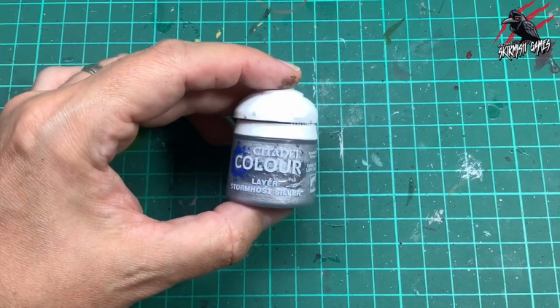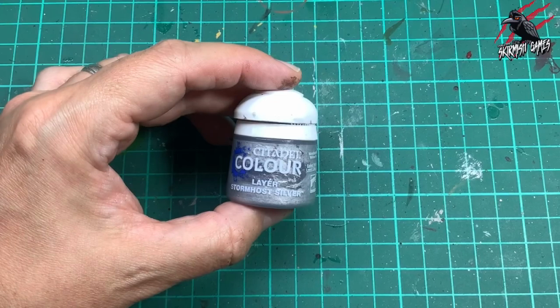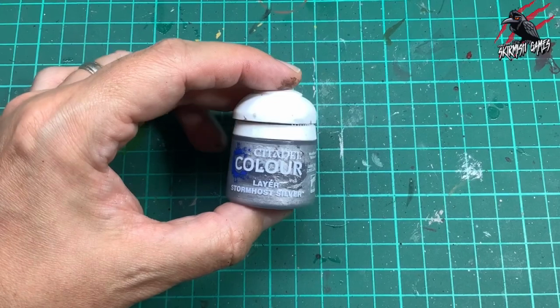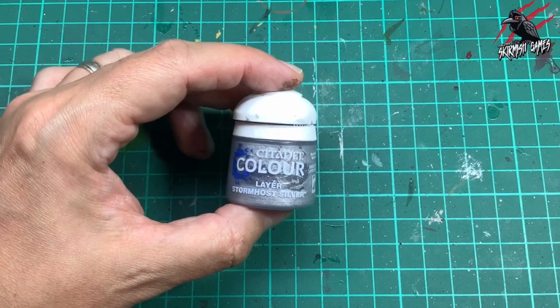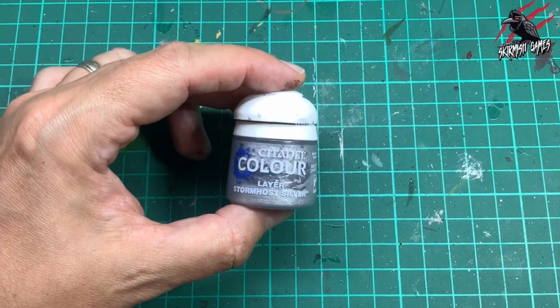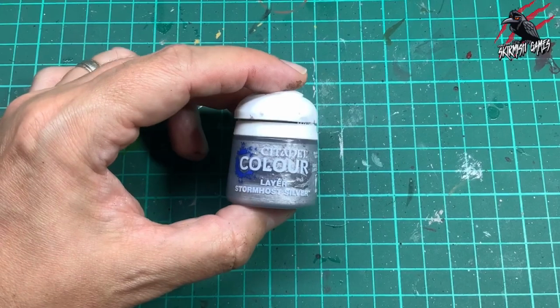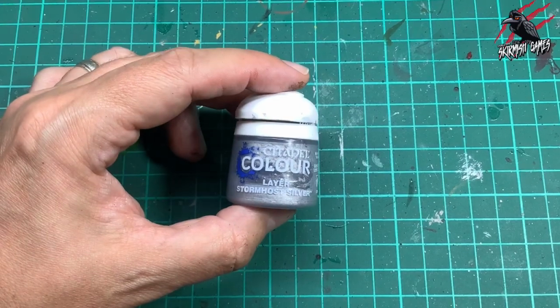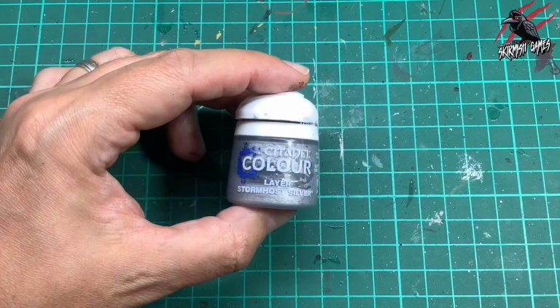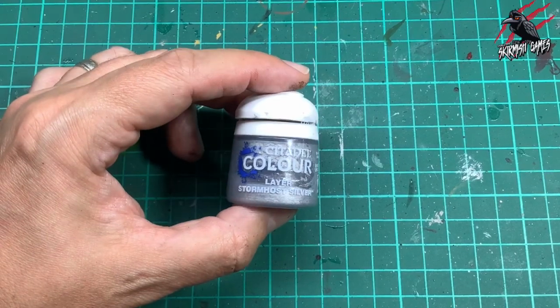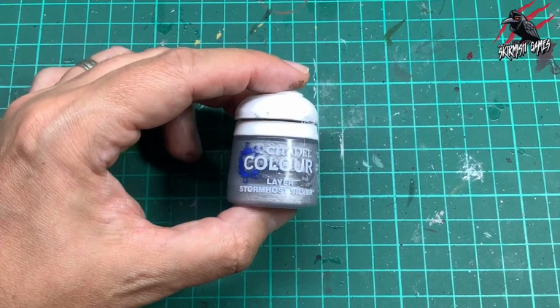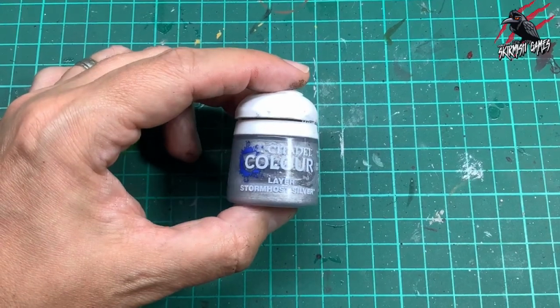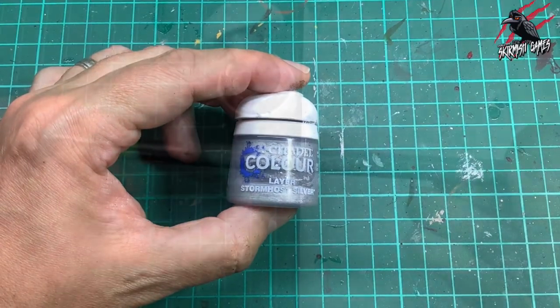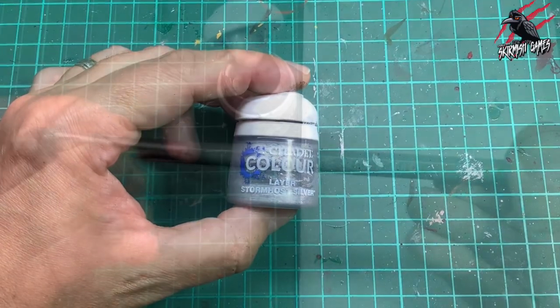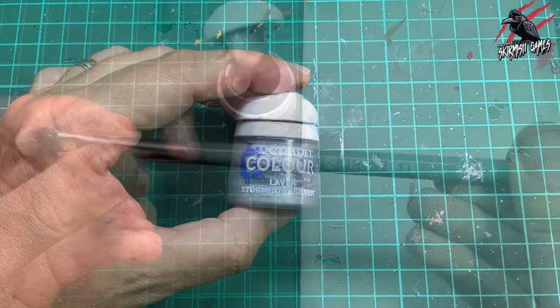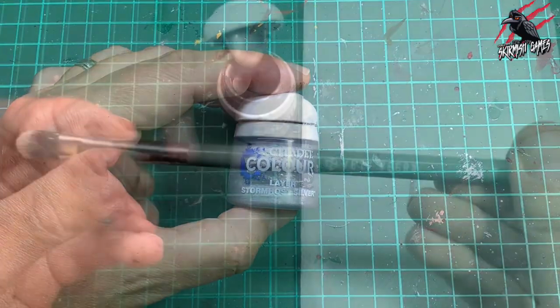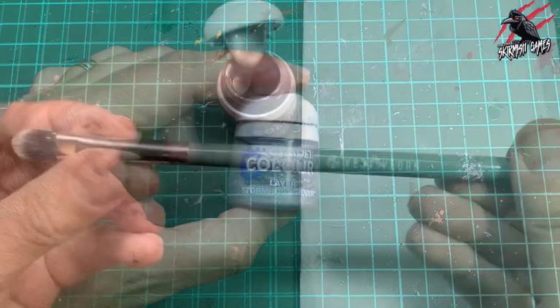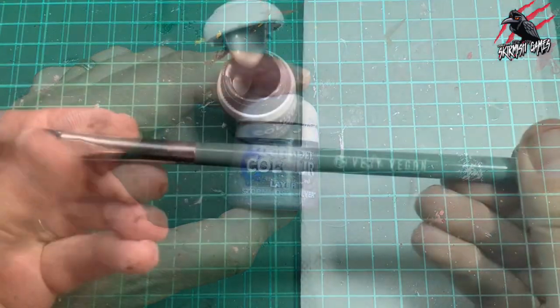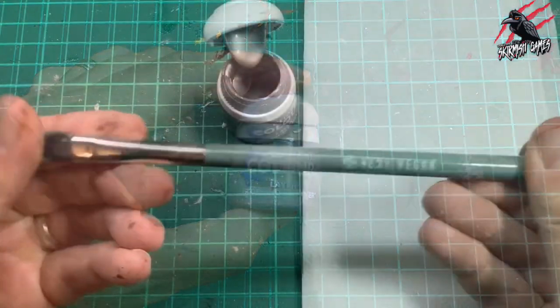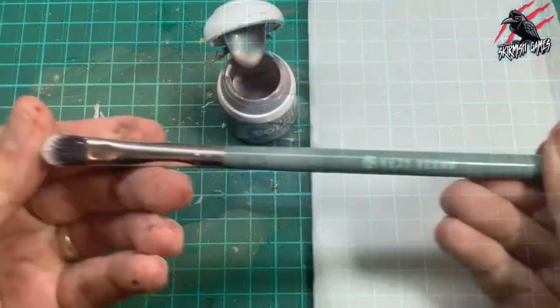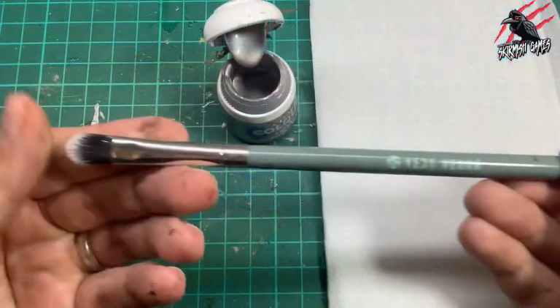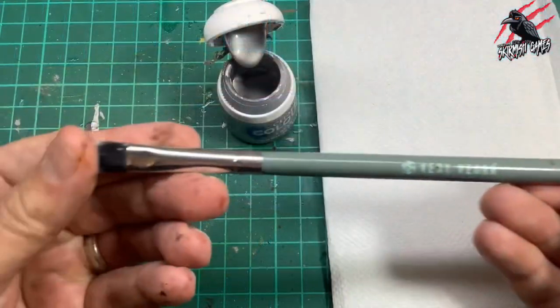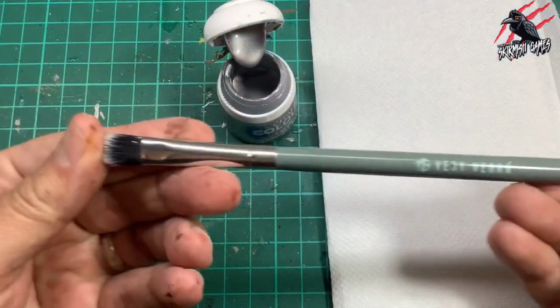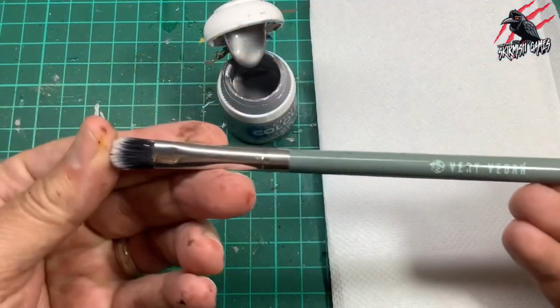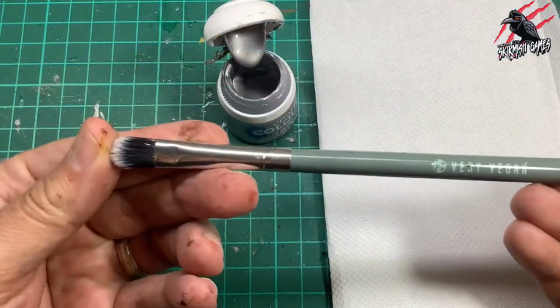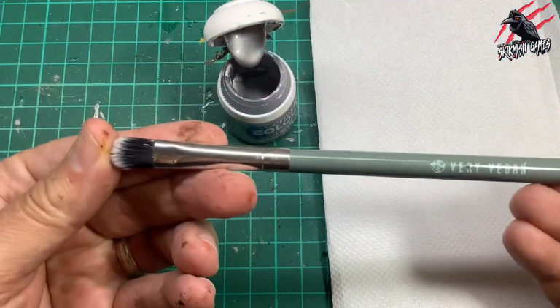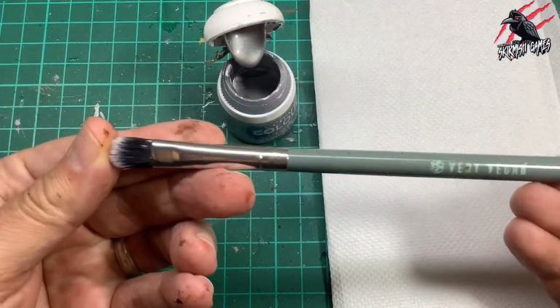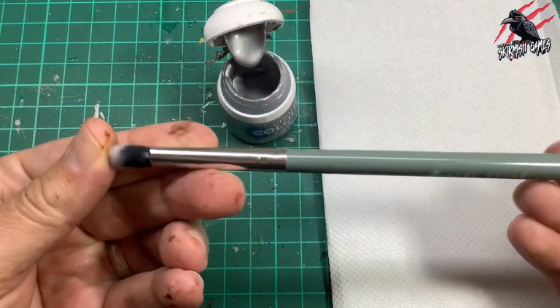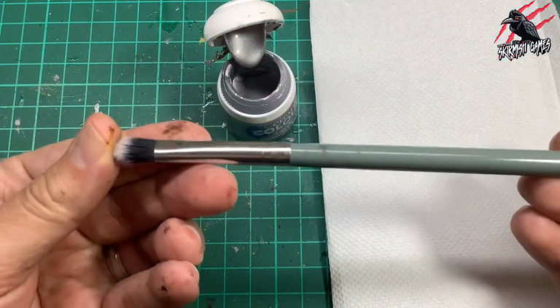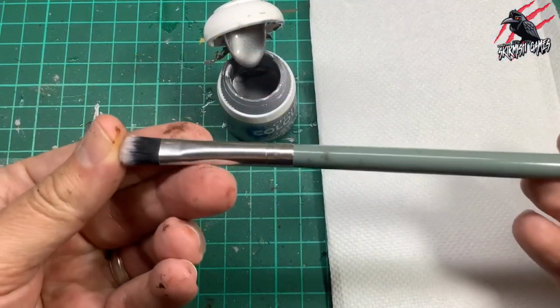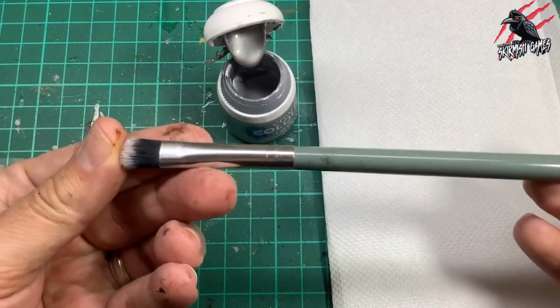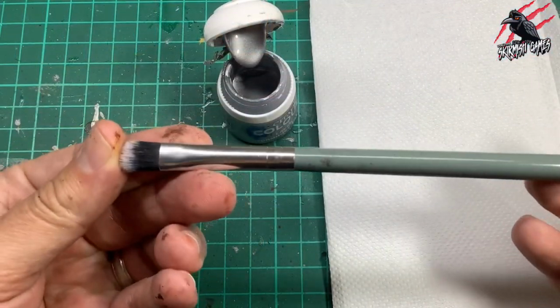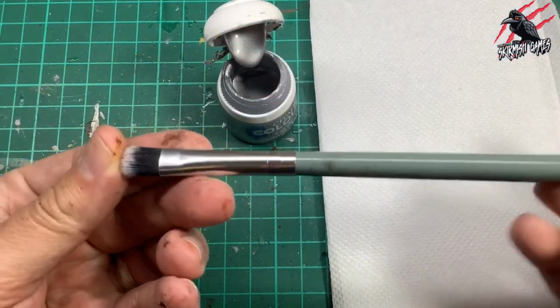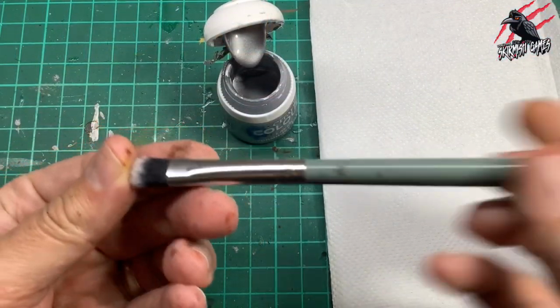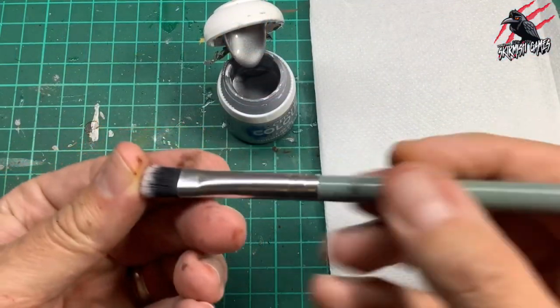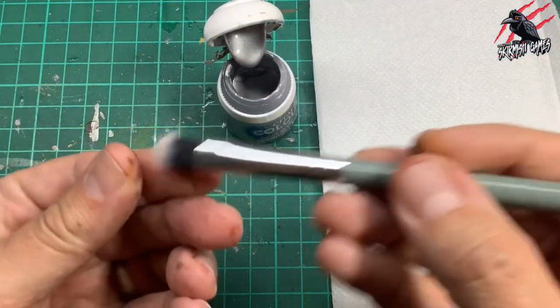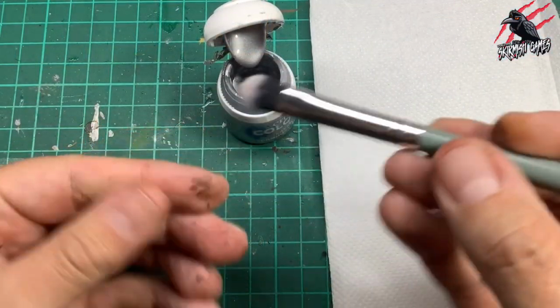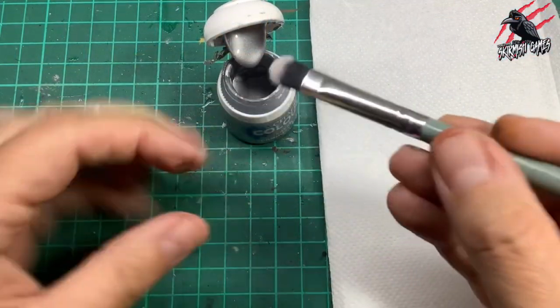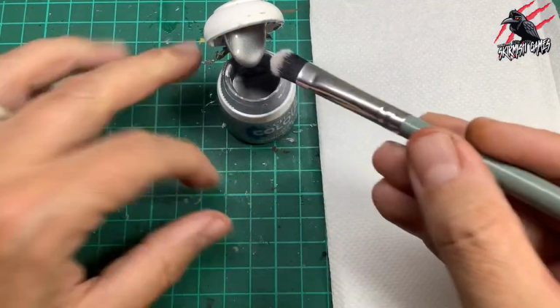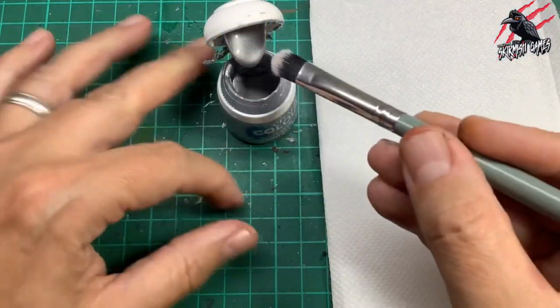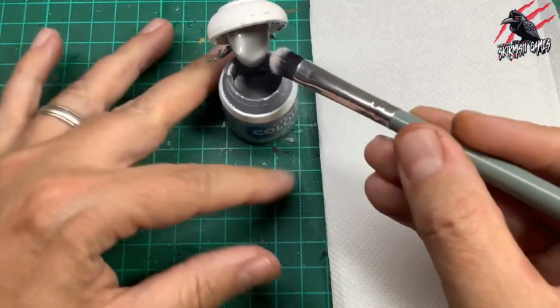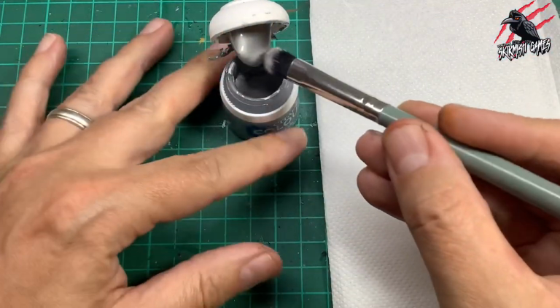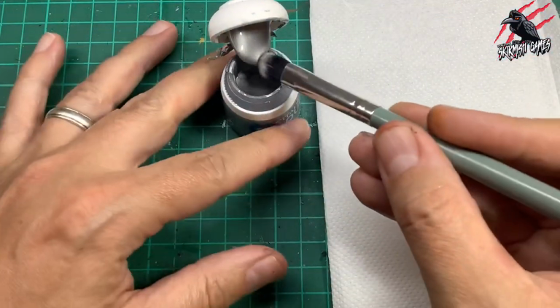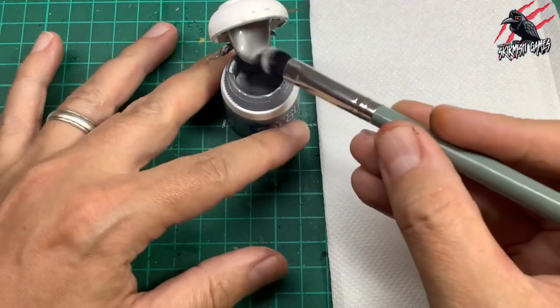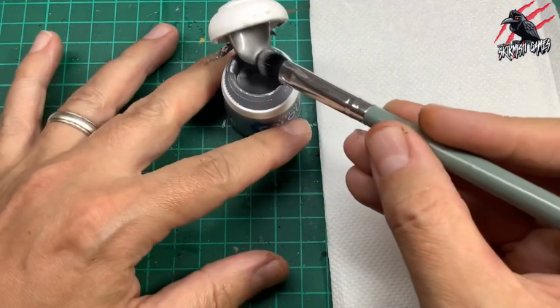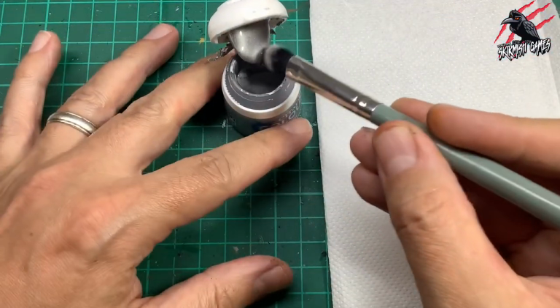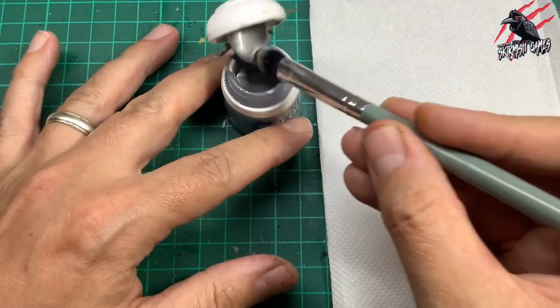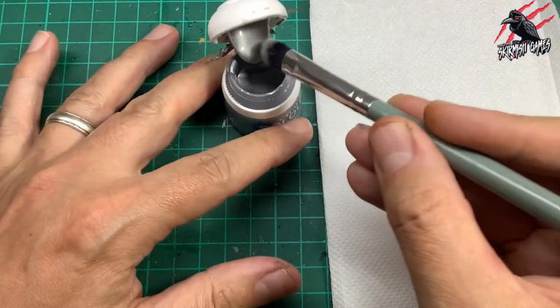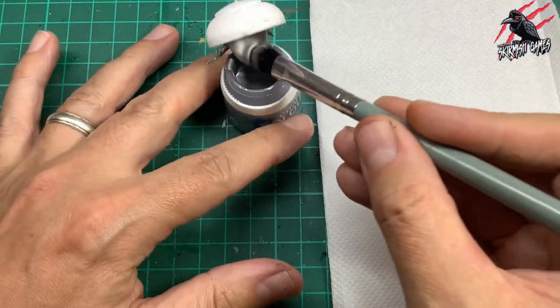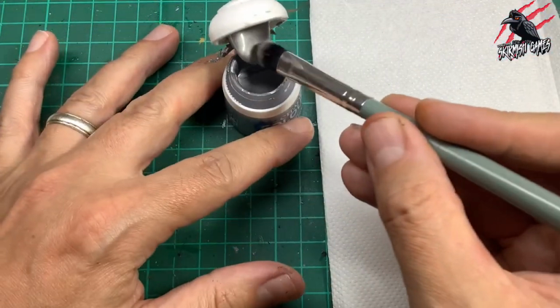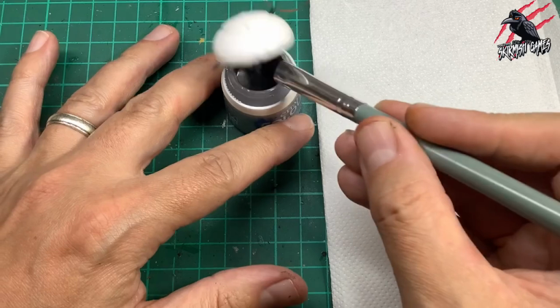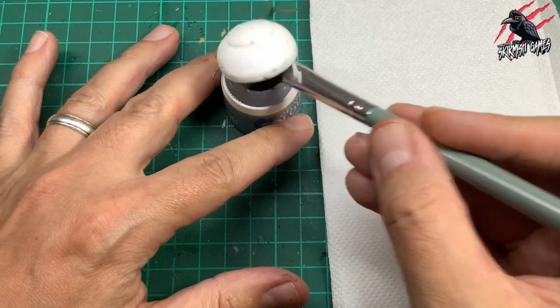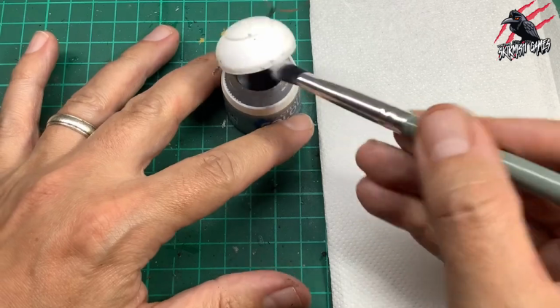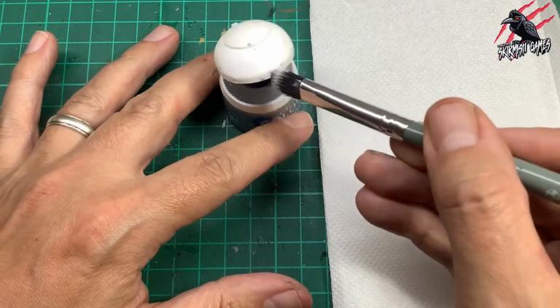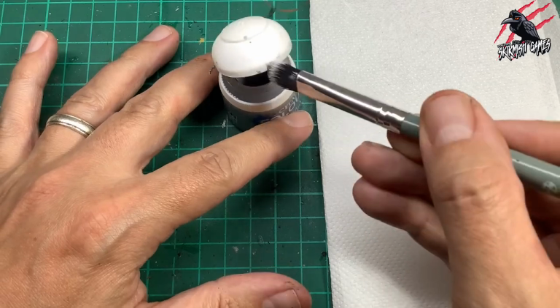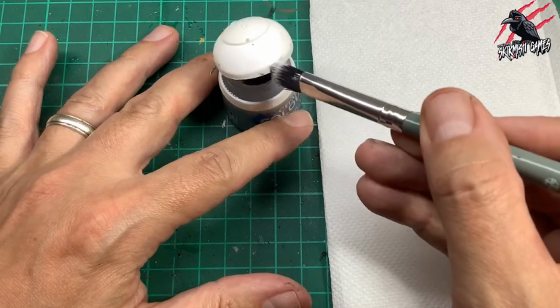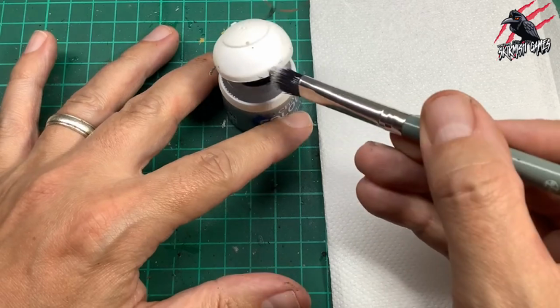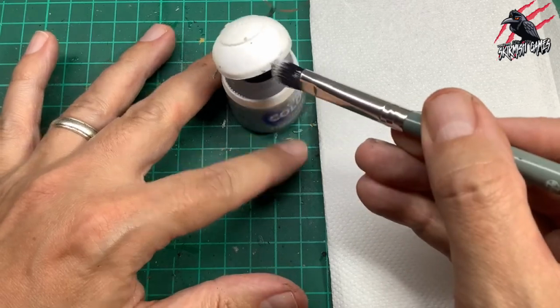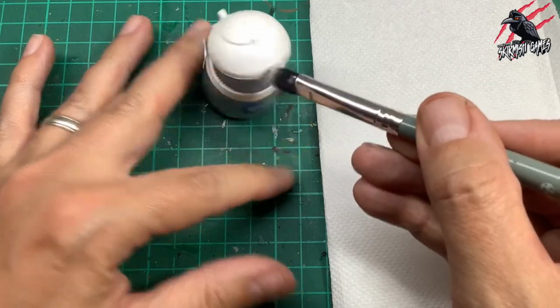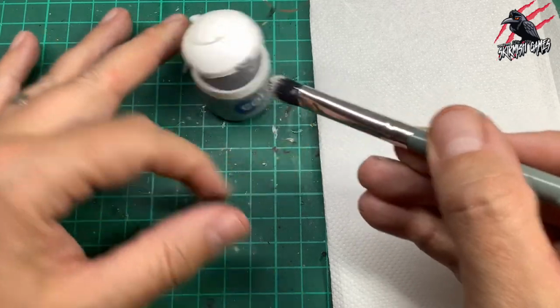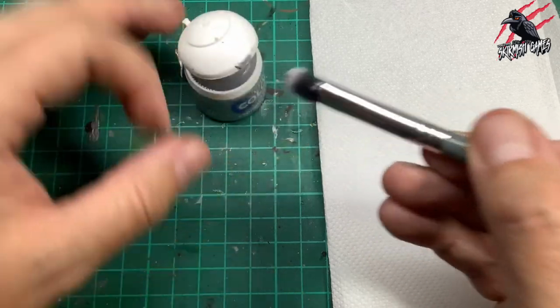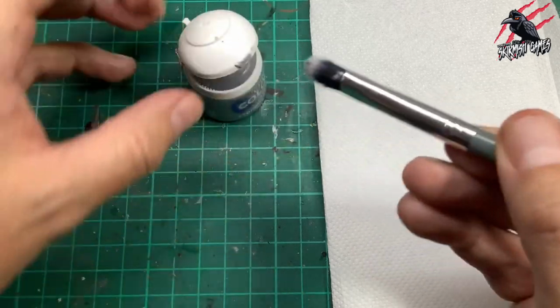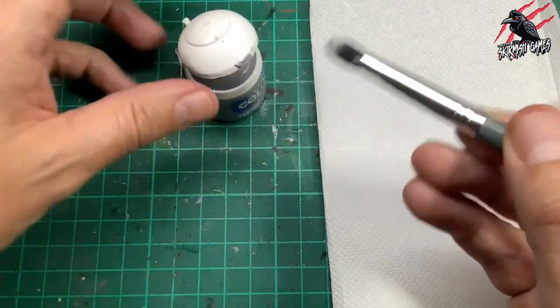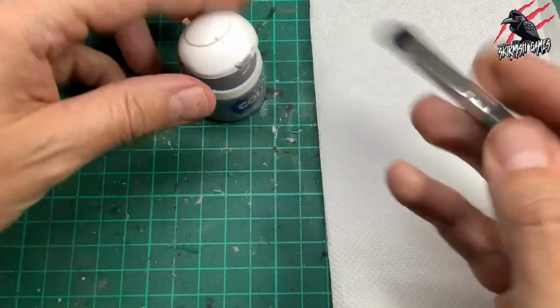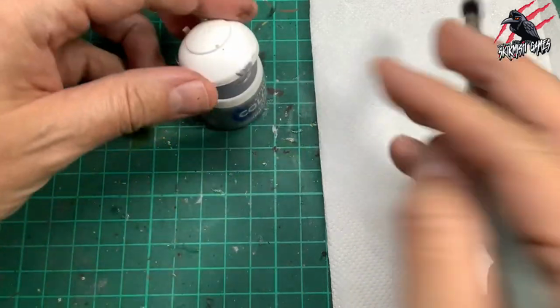Then I grabbed some Stormhost Silver layer paint and another very soft makeup brush. I dipped it in, got a bit of paint on the bristles, and pushed it in to soften them up.